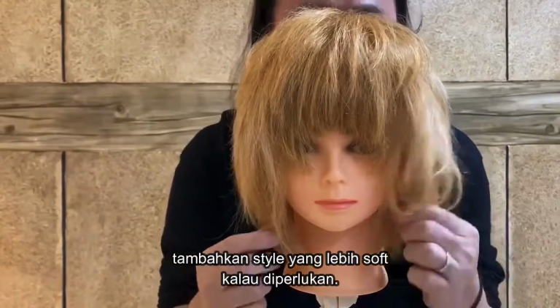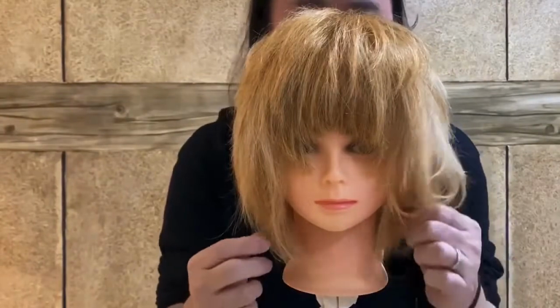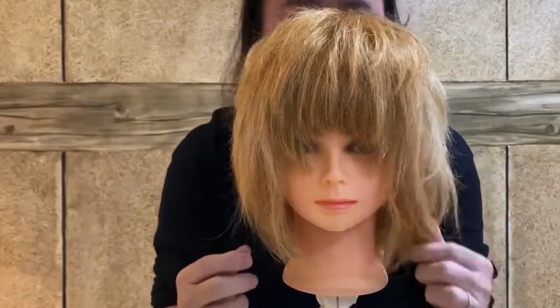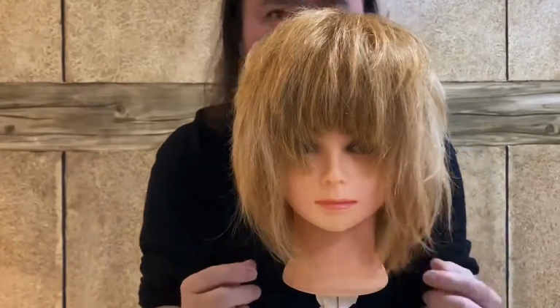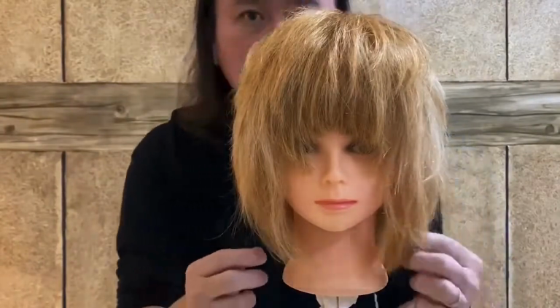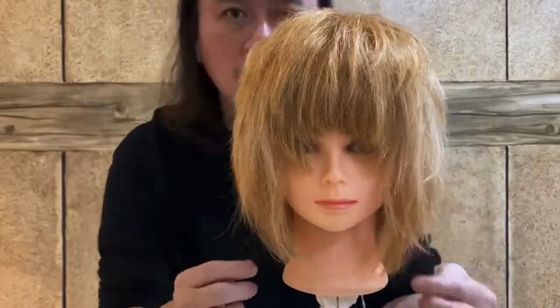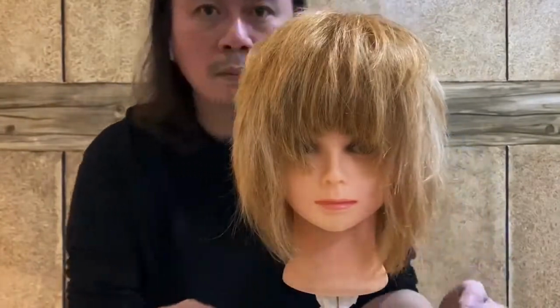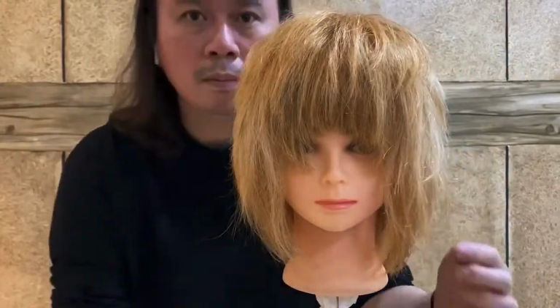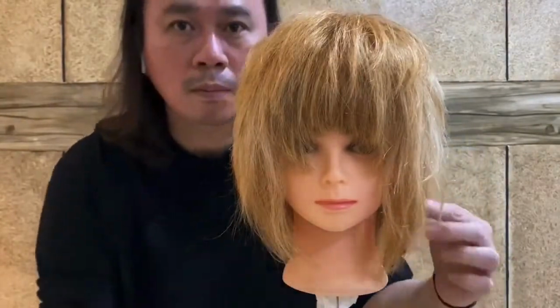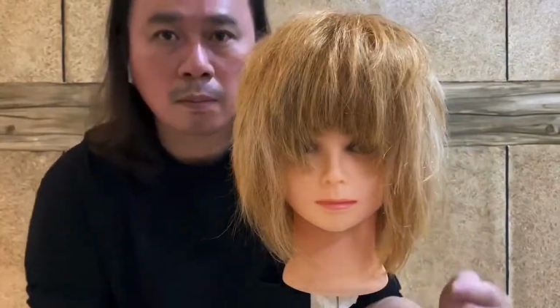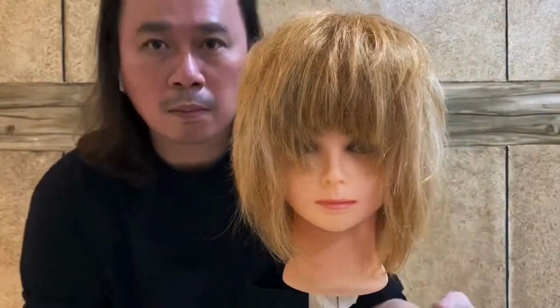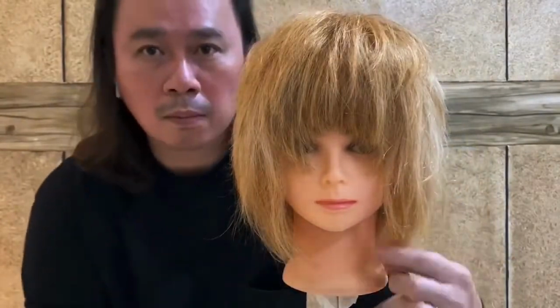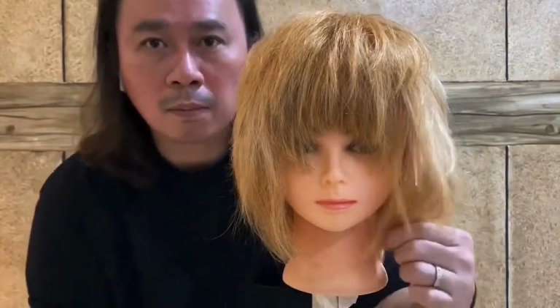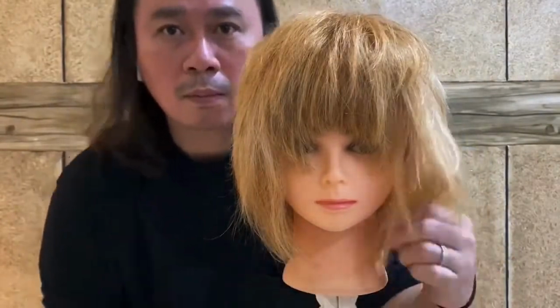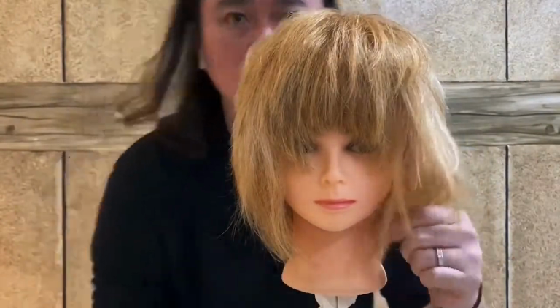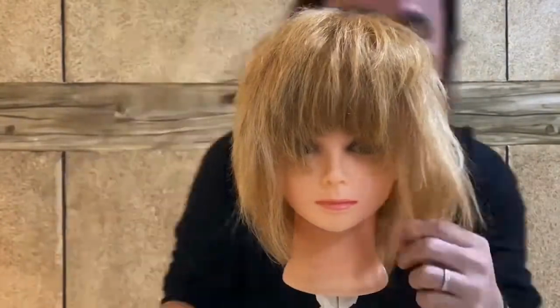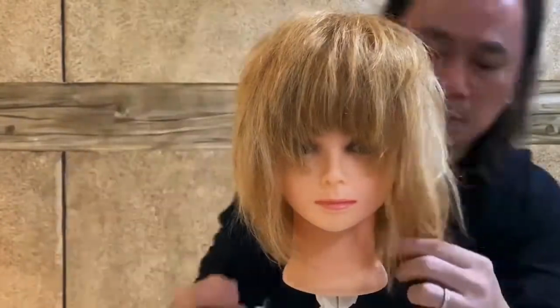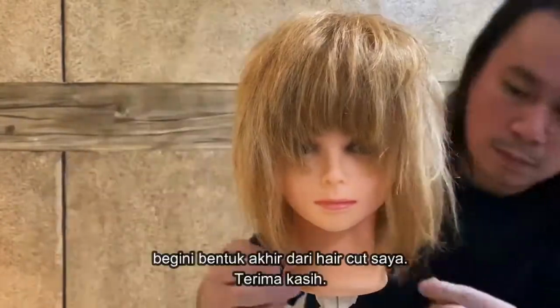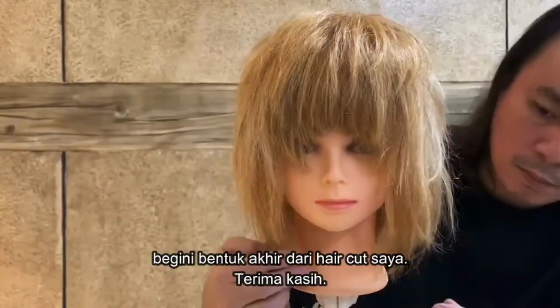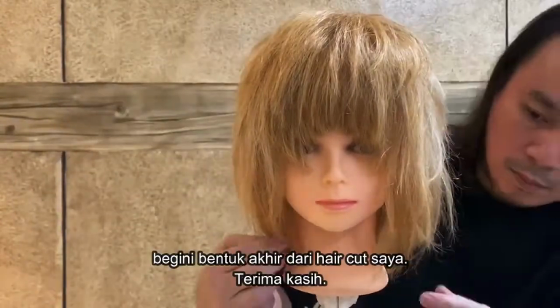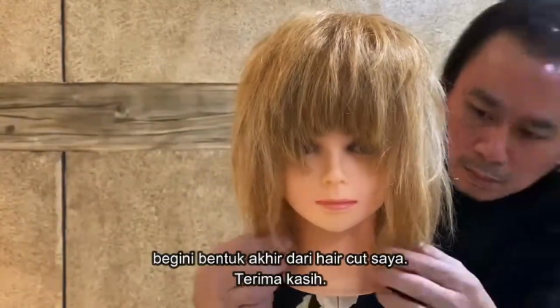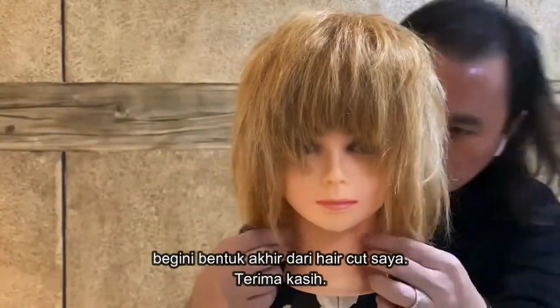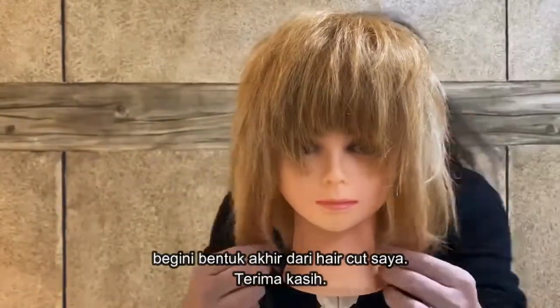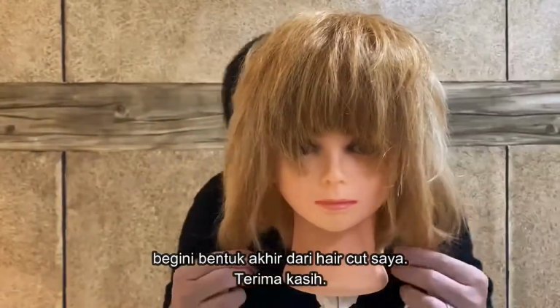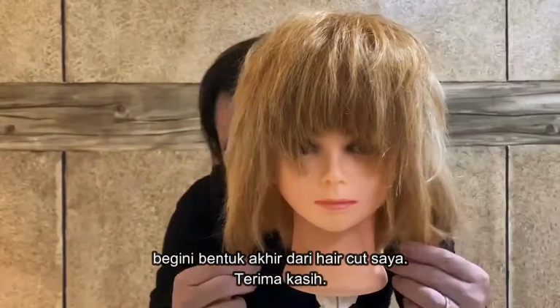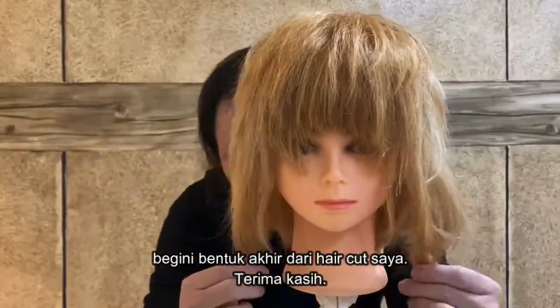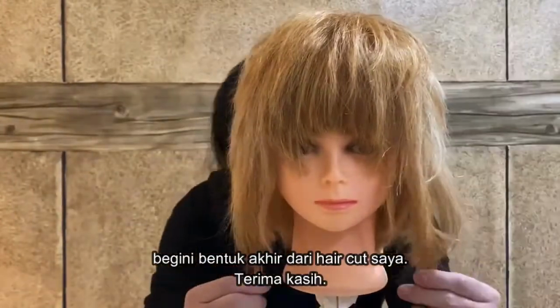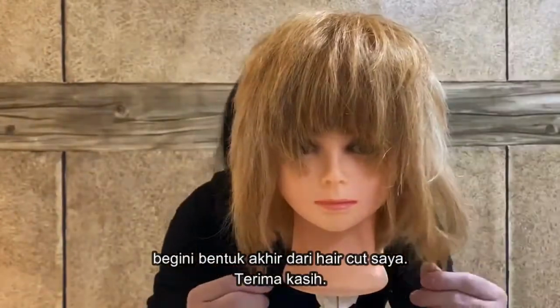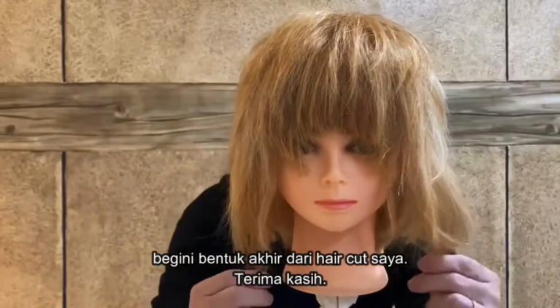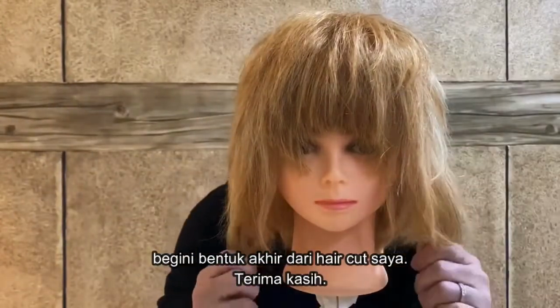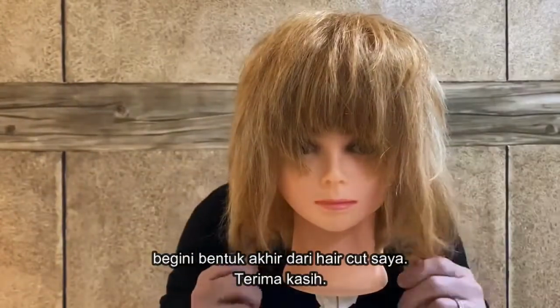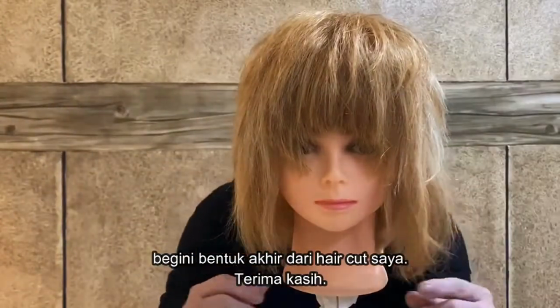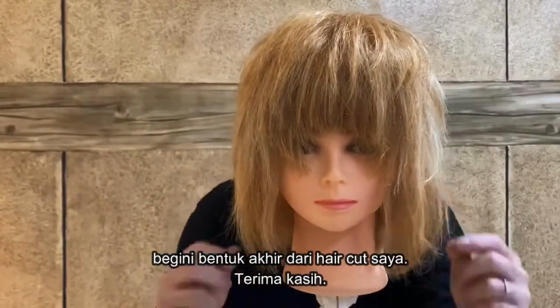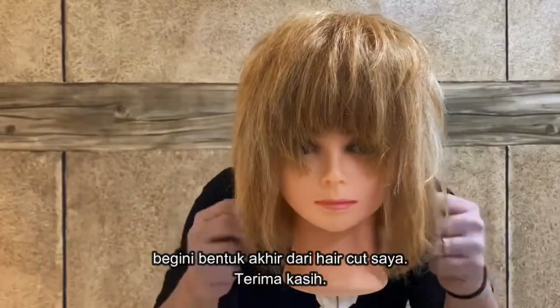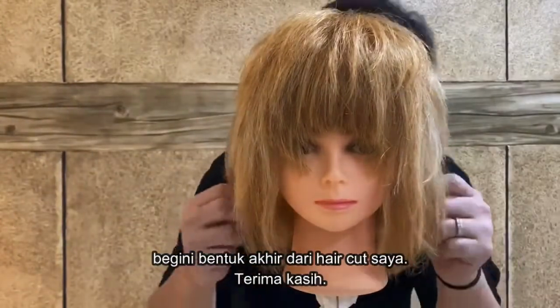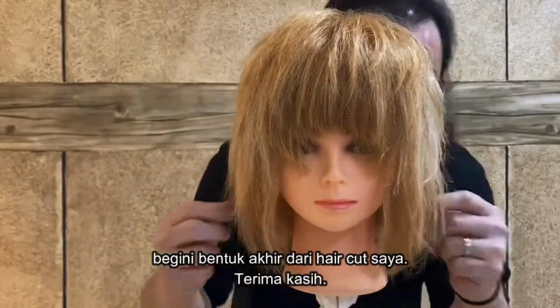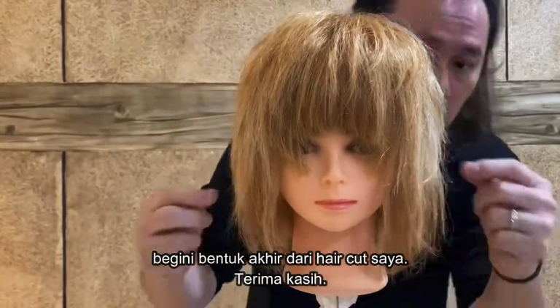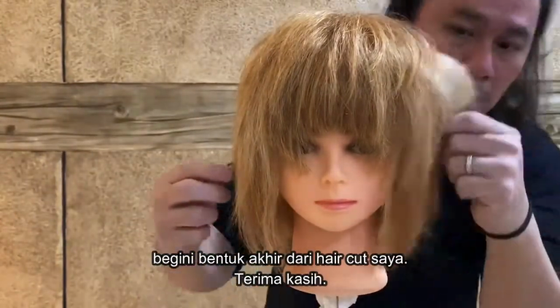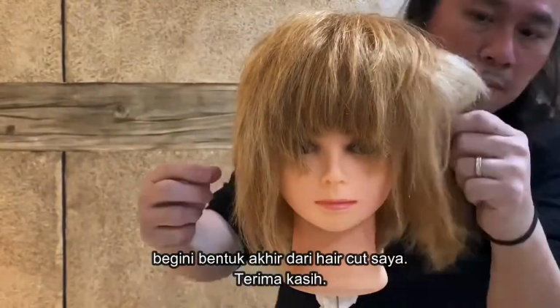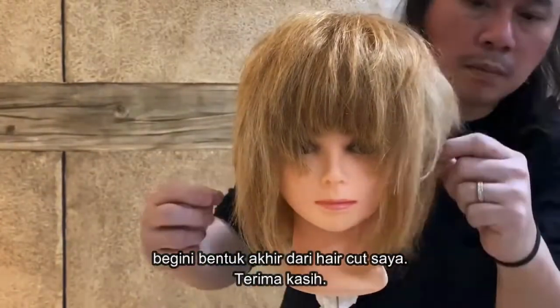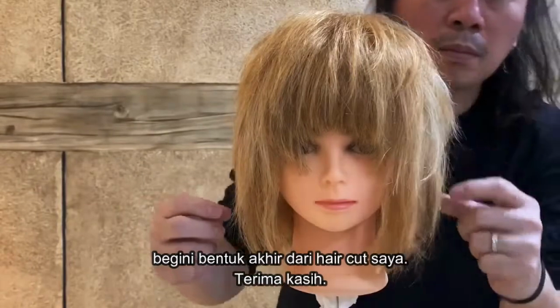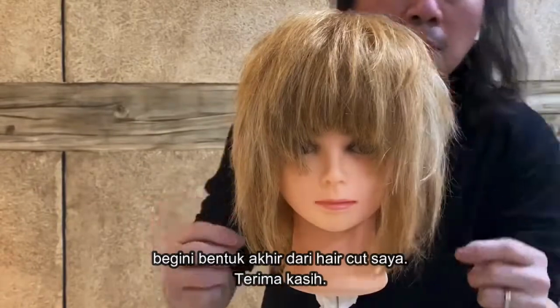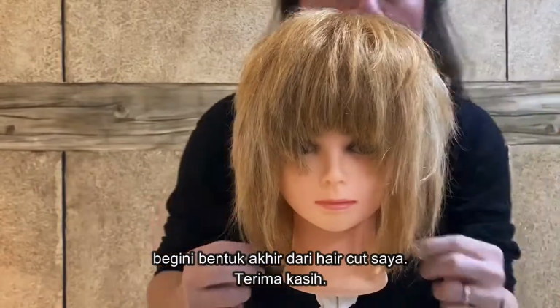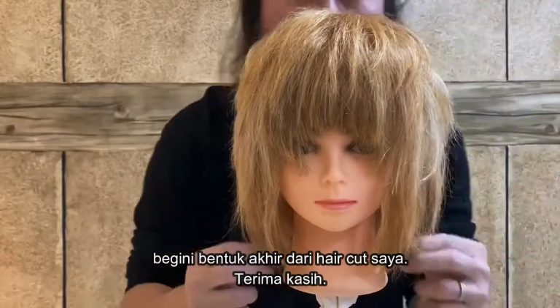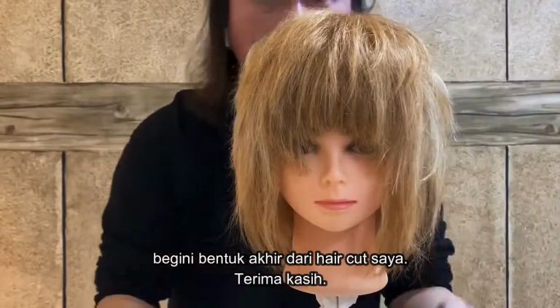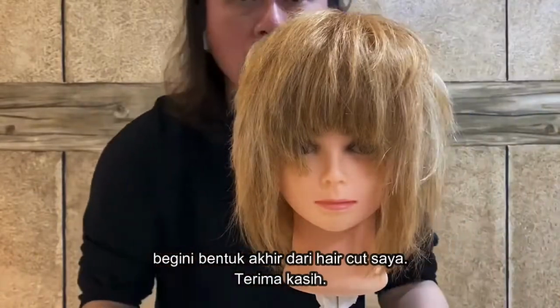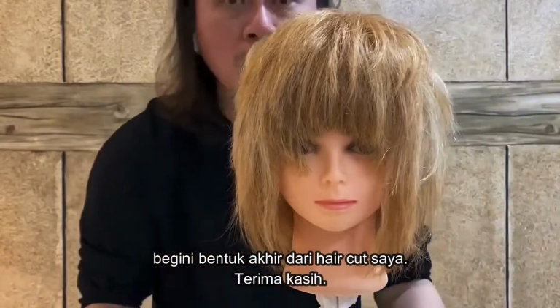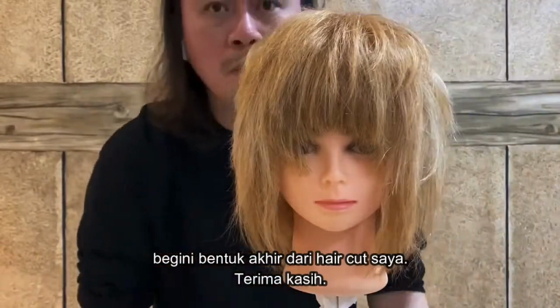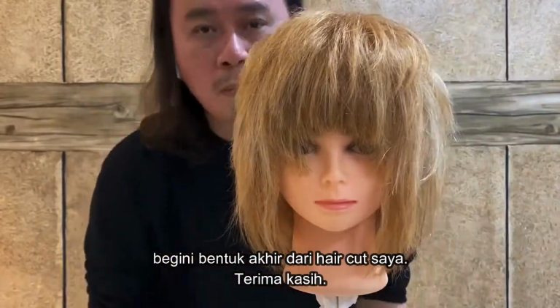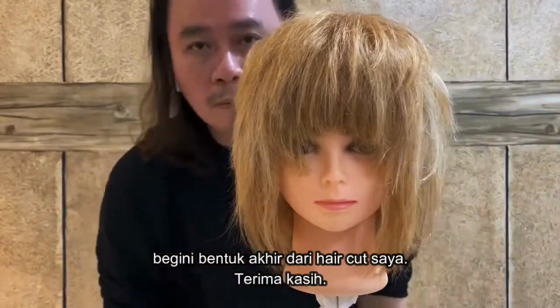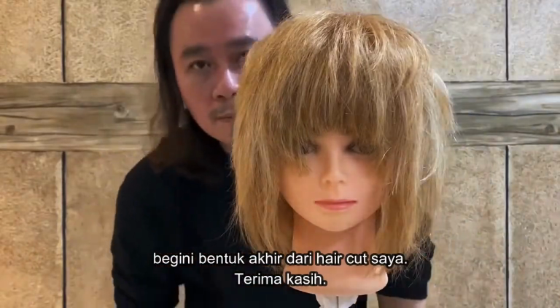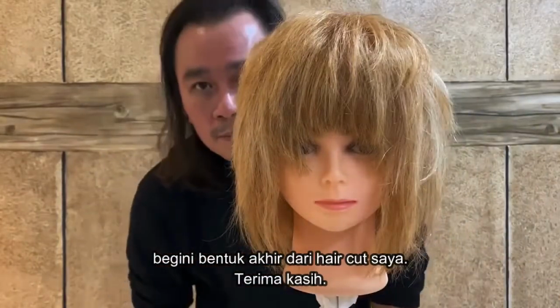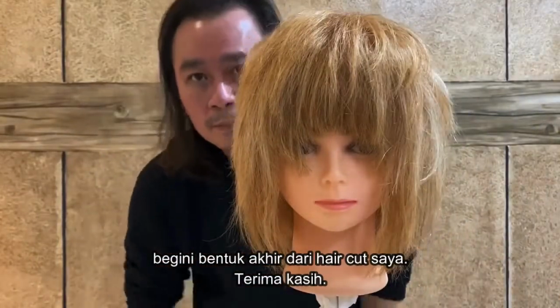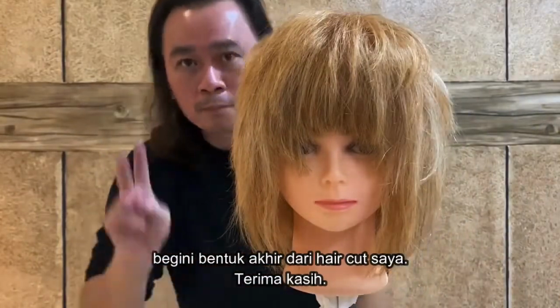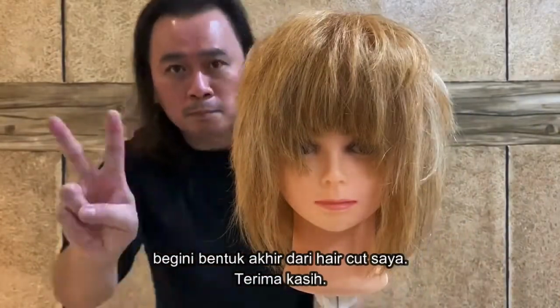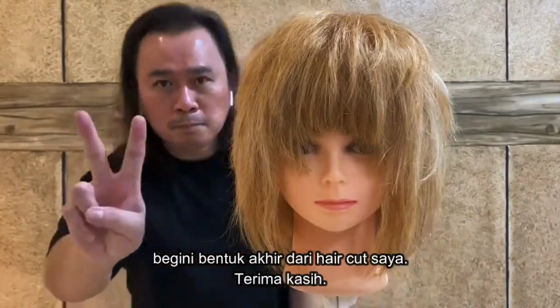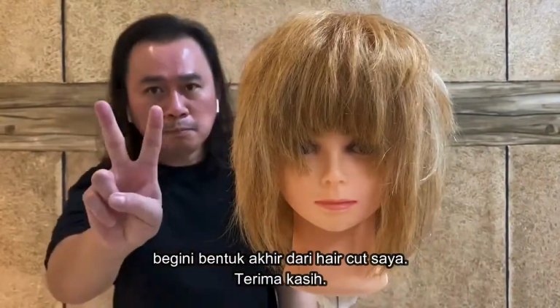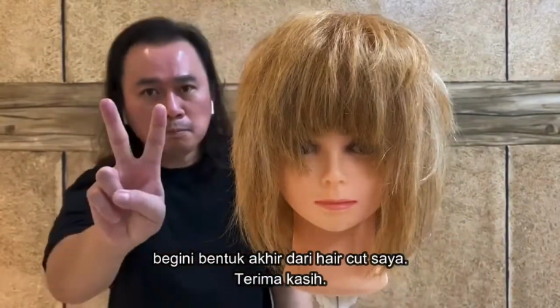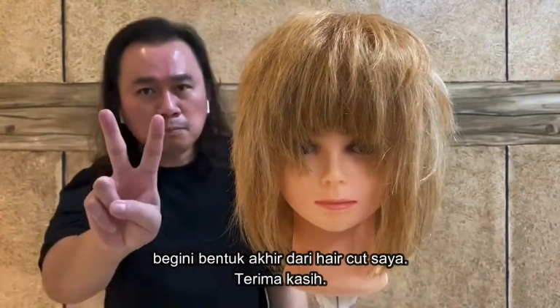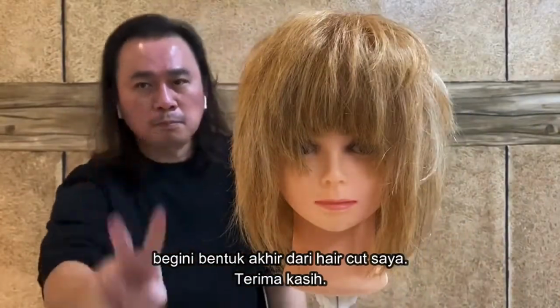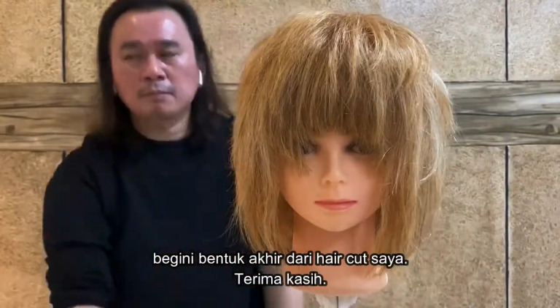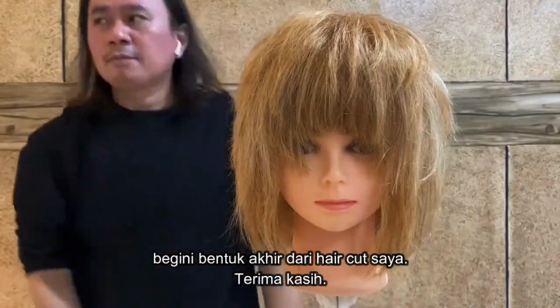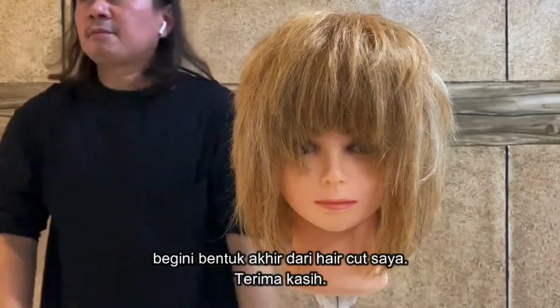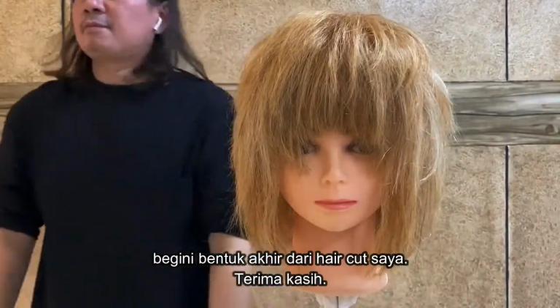This is my finished haircut for this look. Thank you.